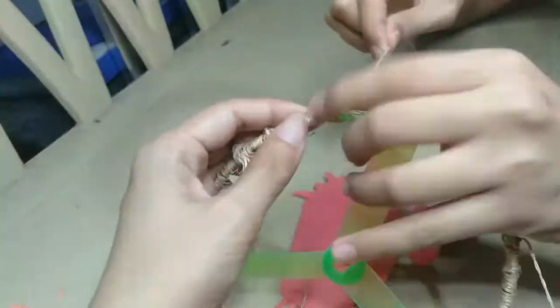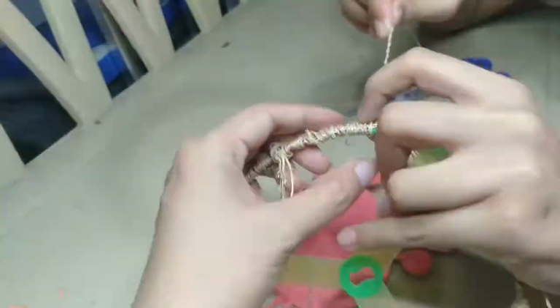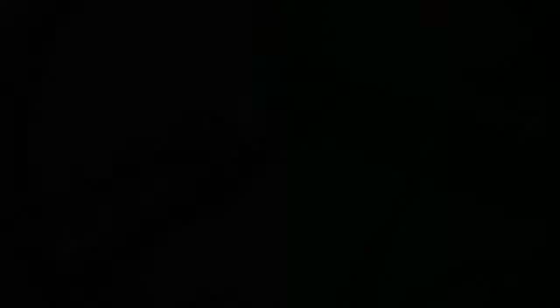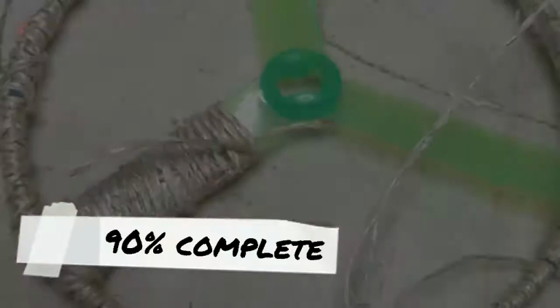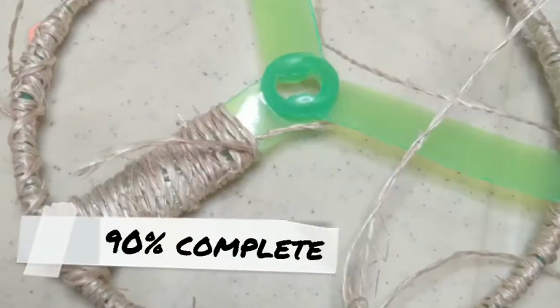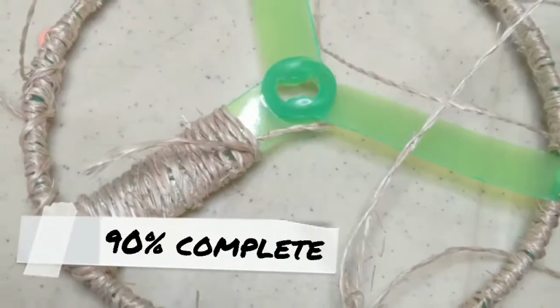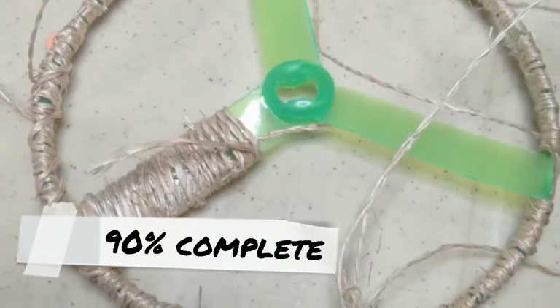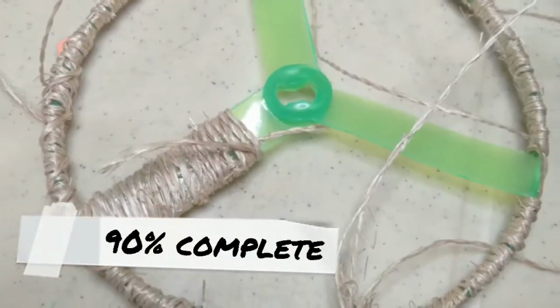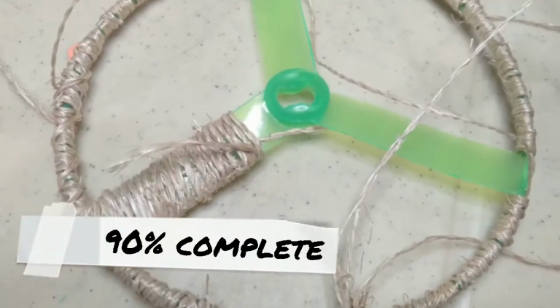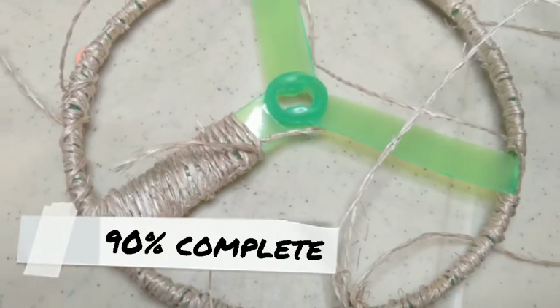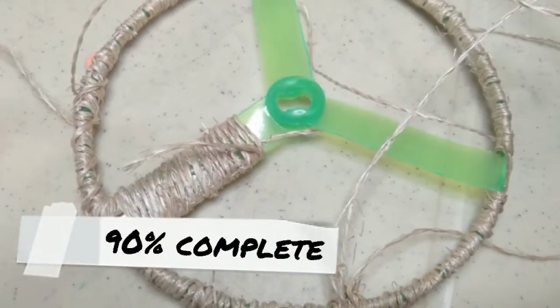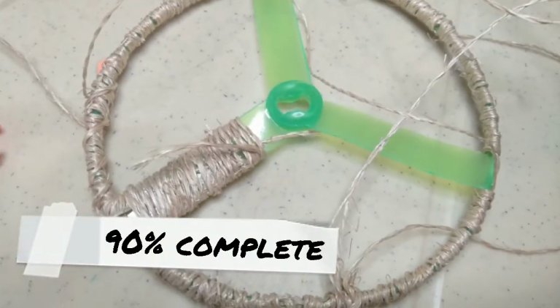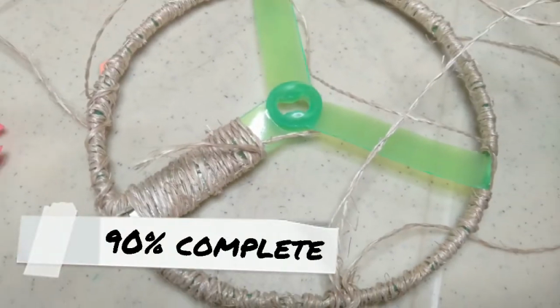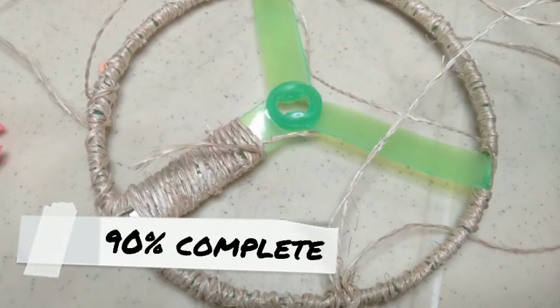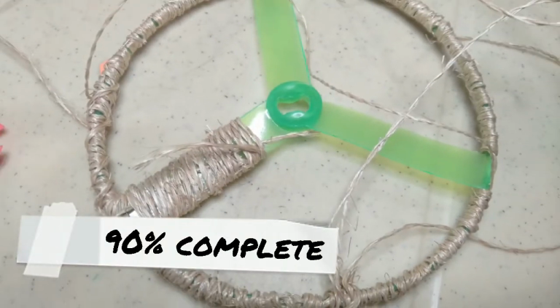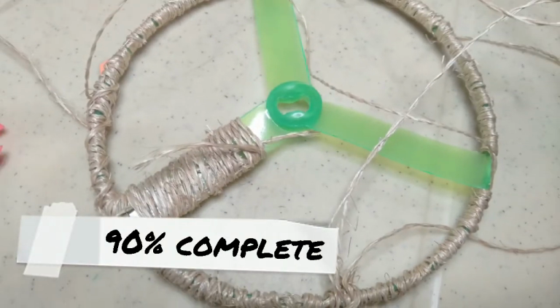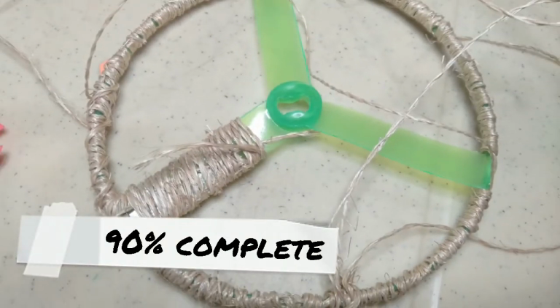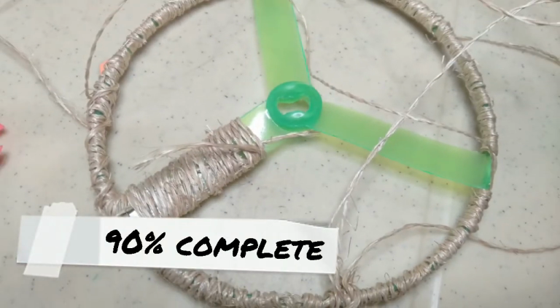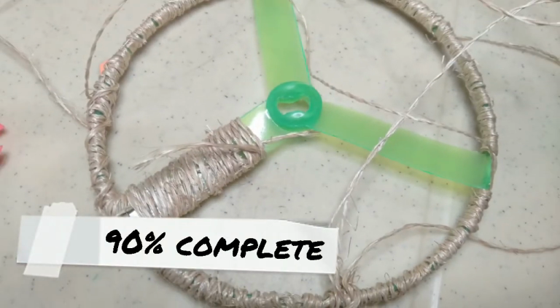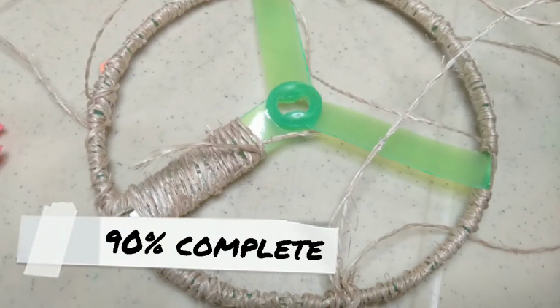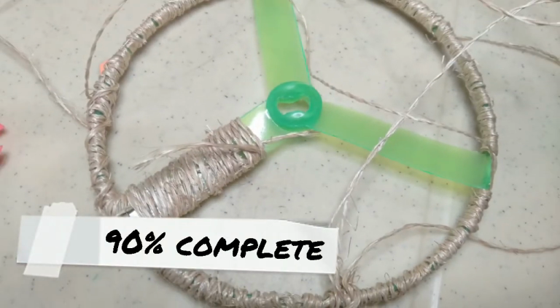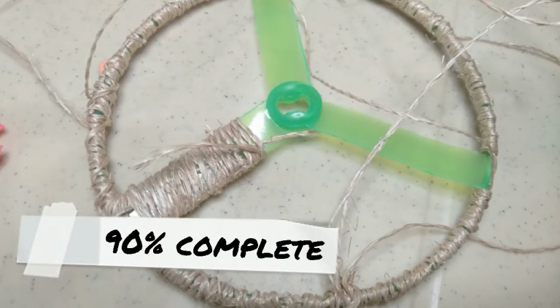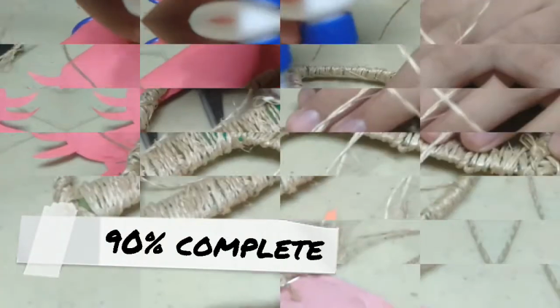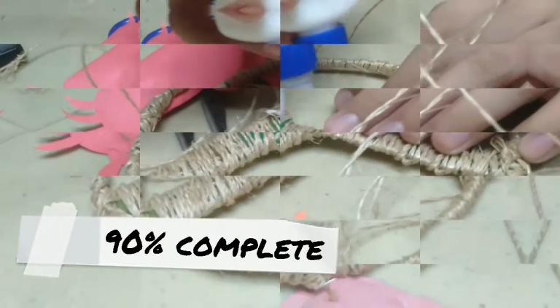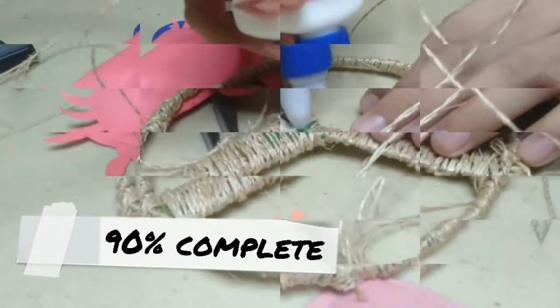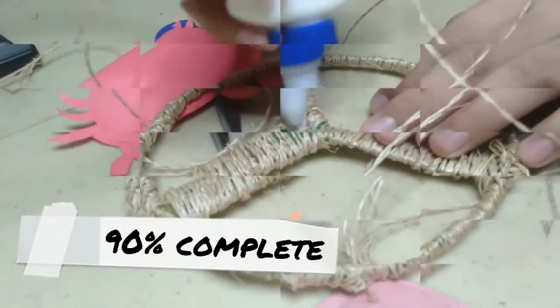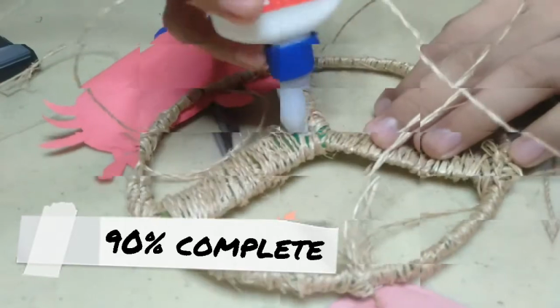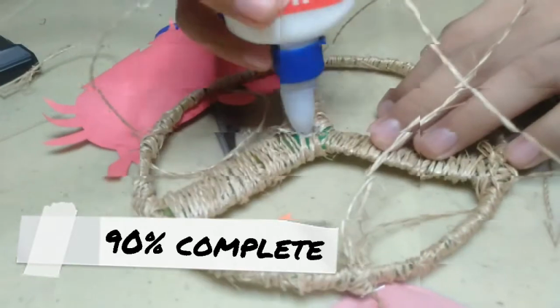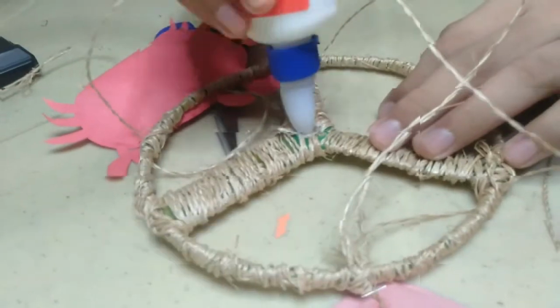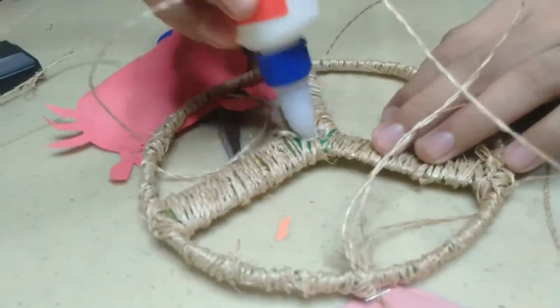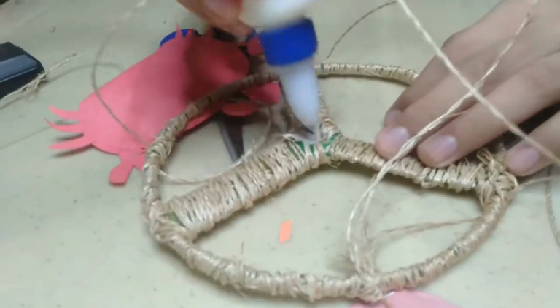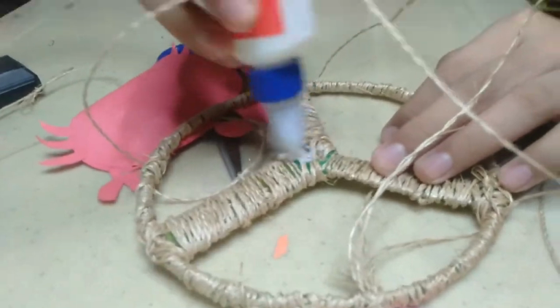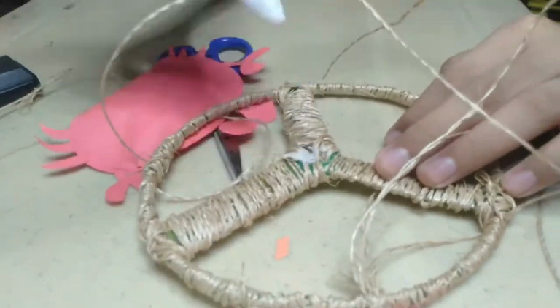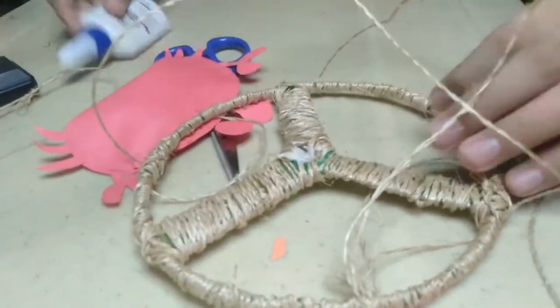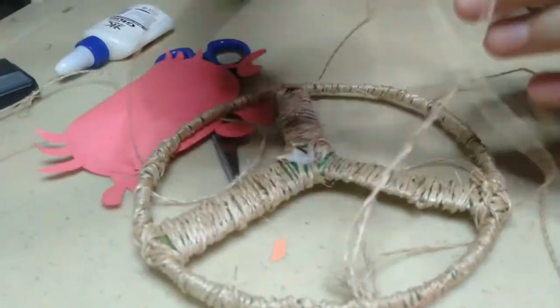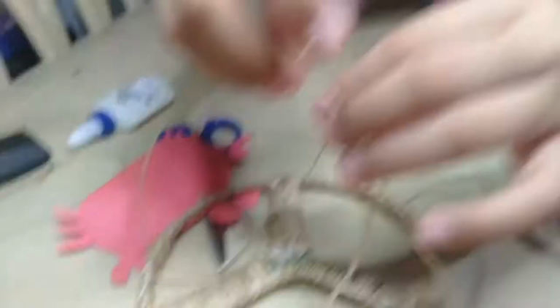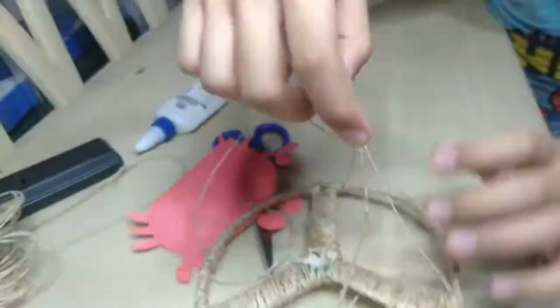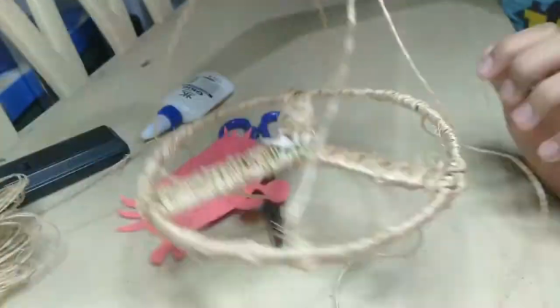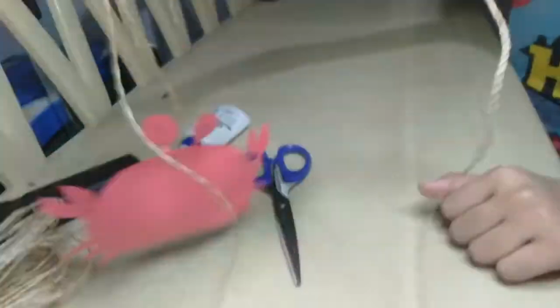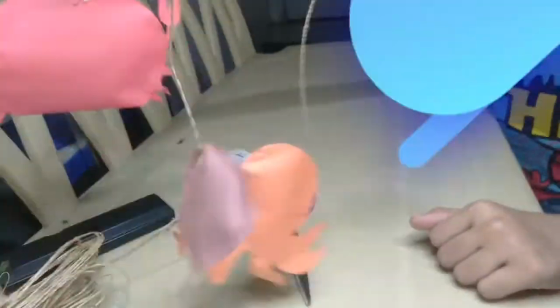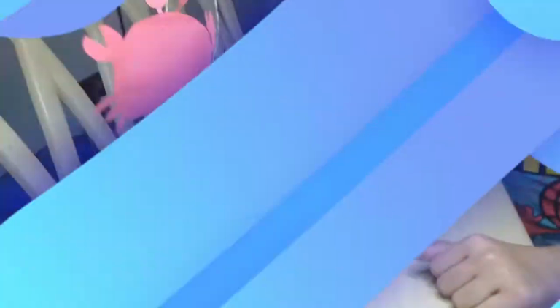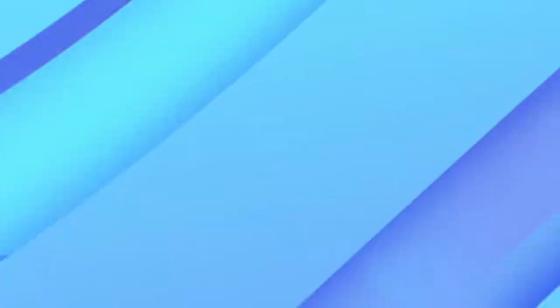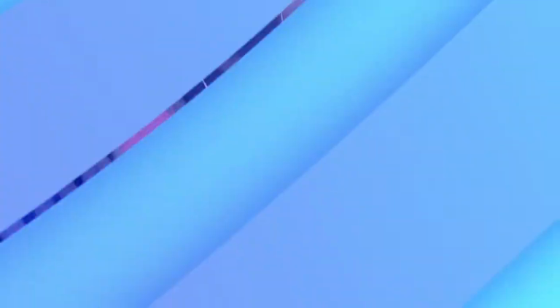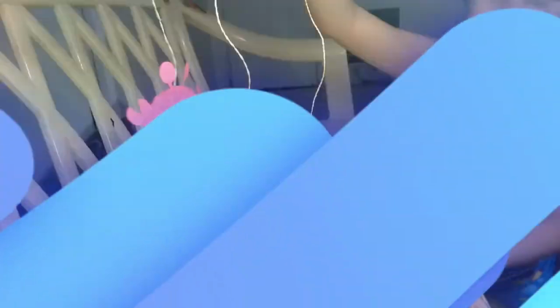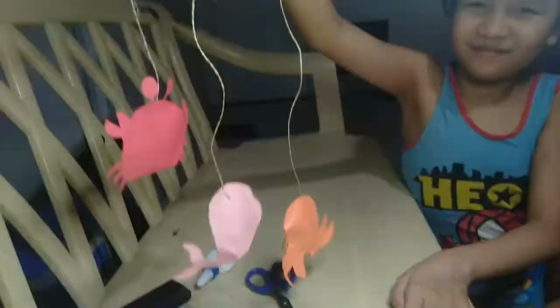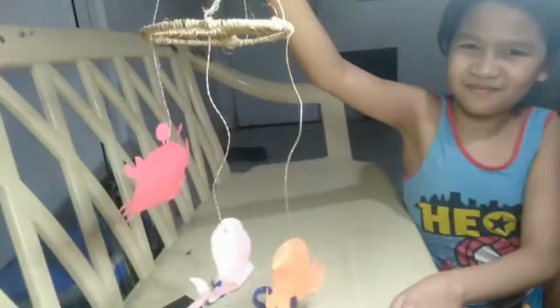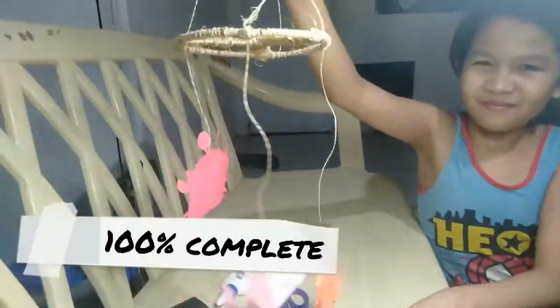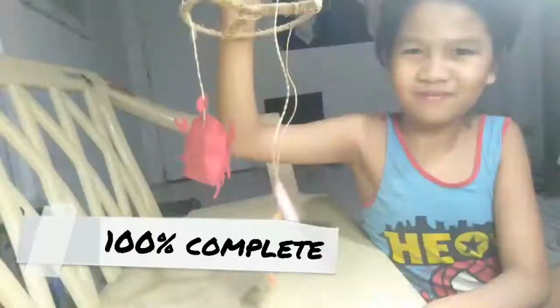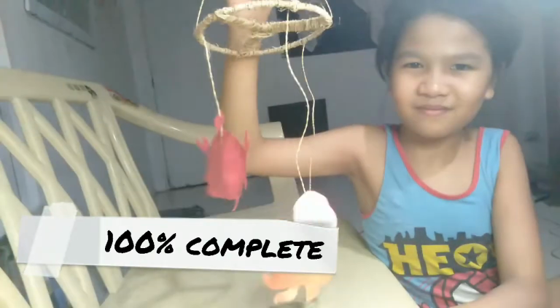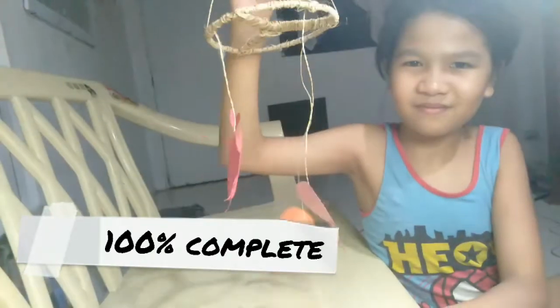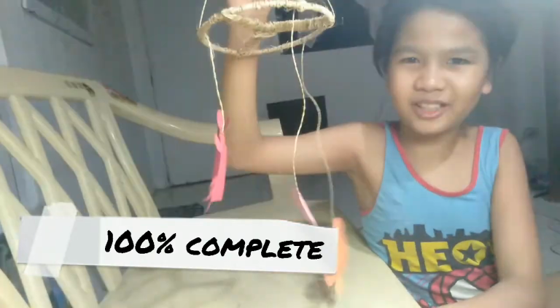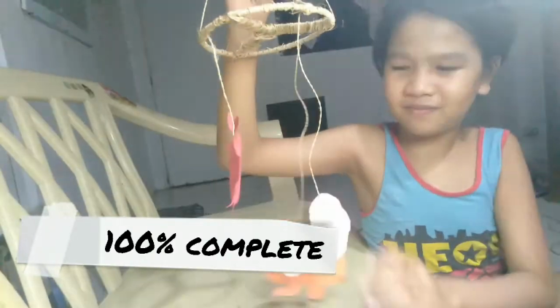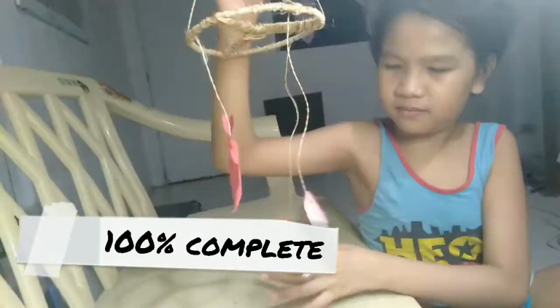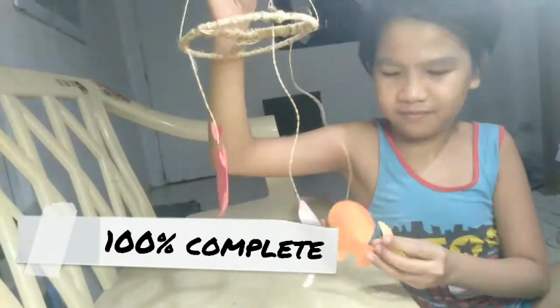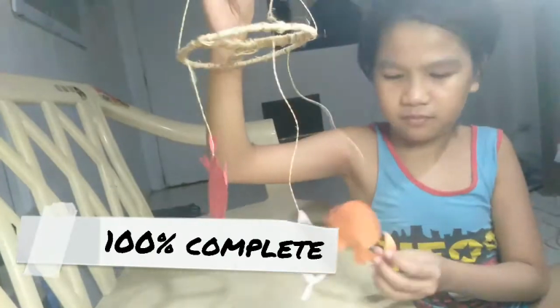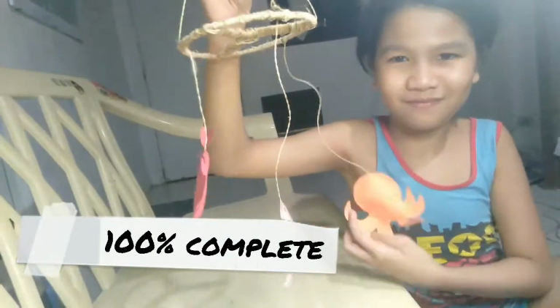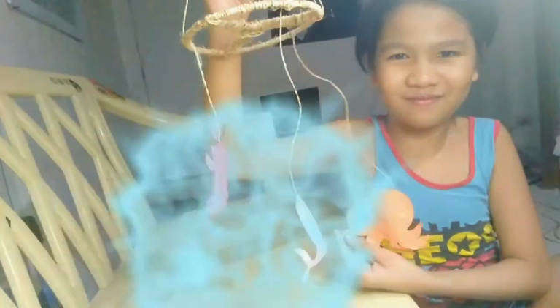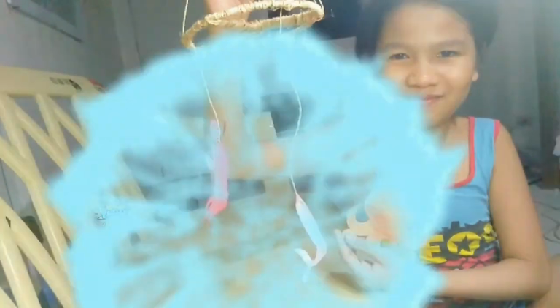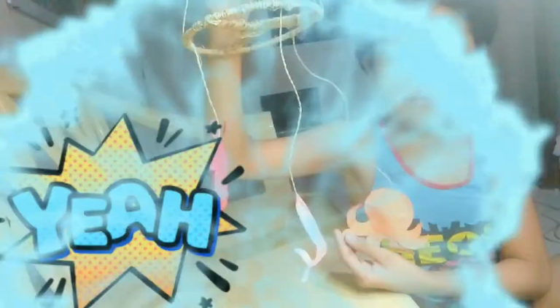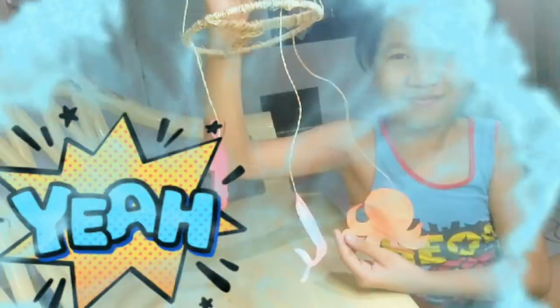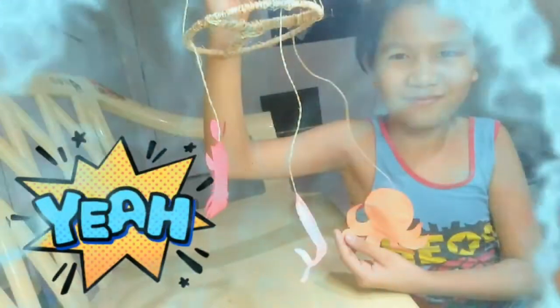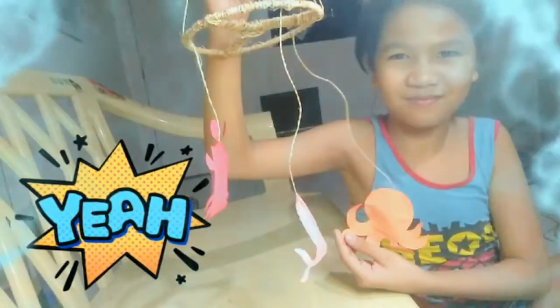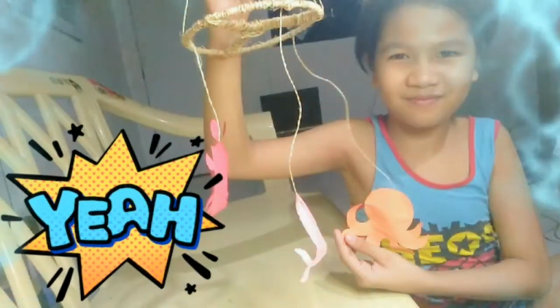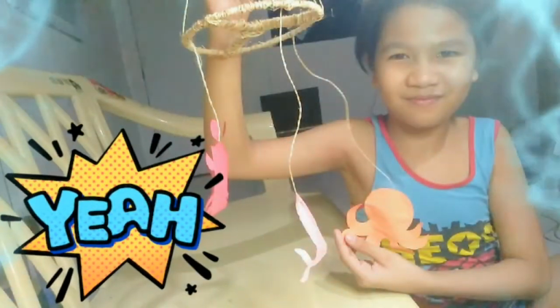90% complete. Woohoo! 100% complete. Yeah!